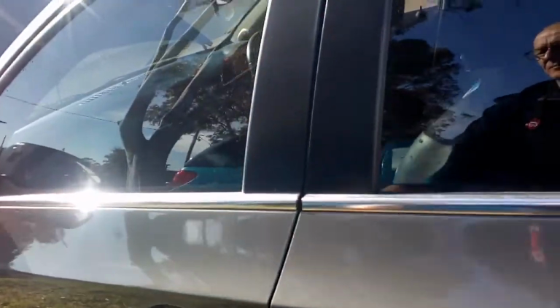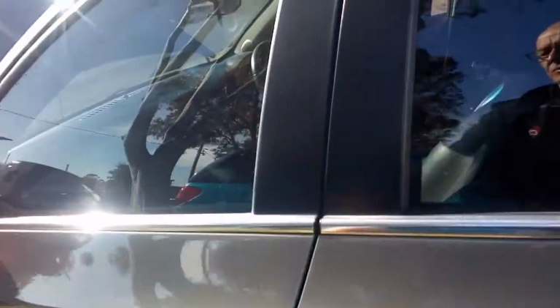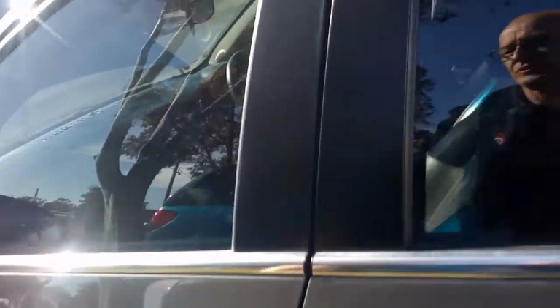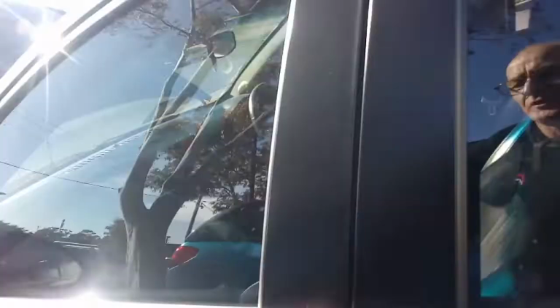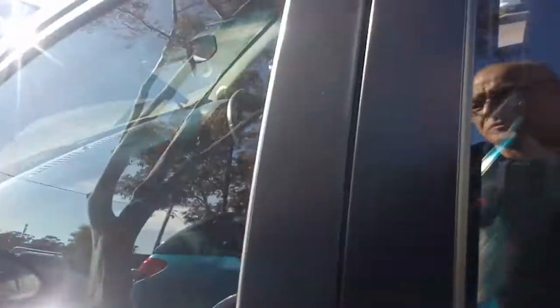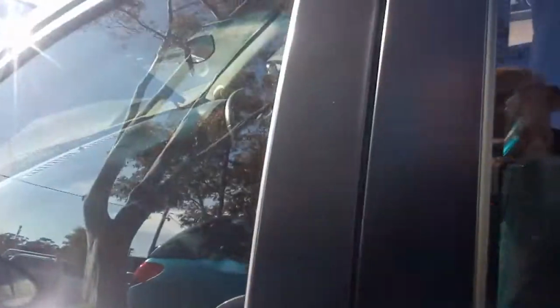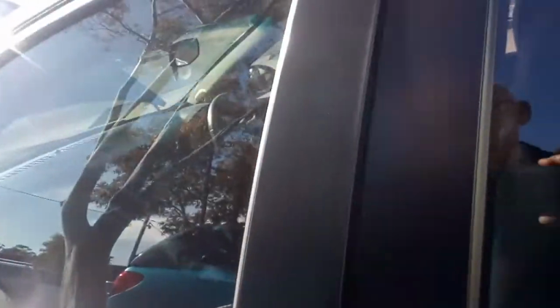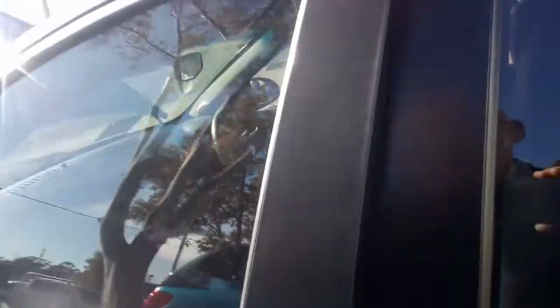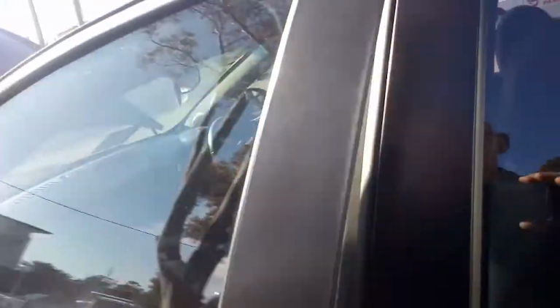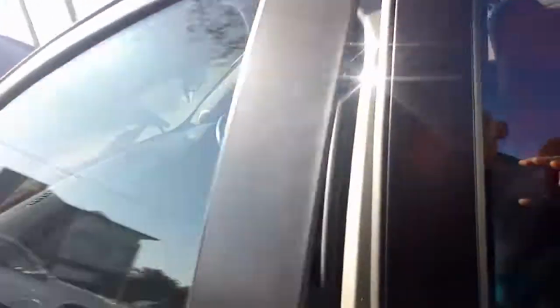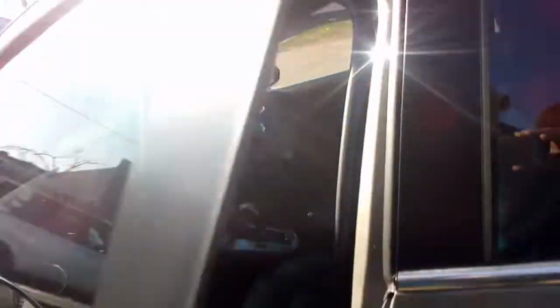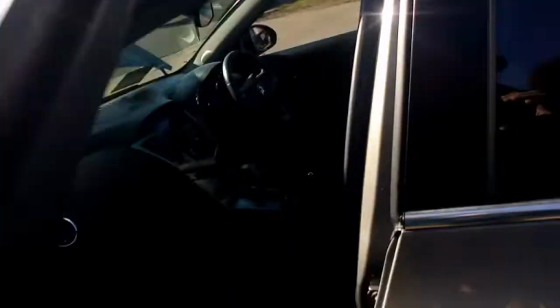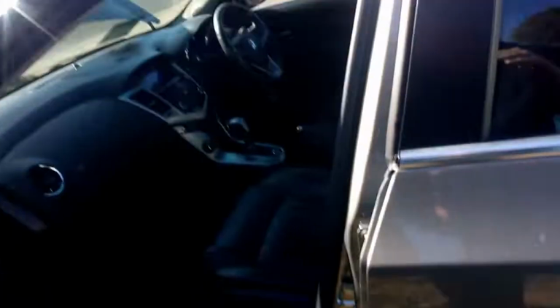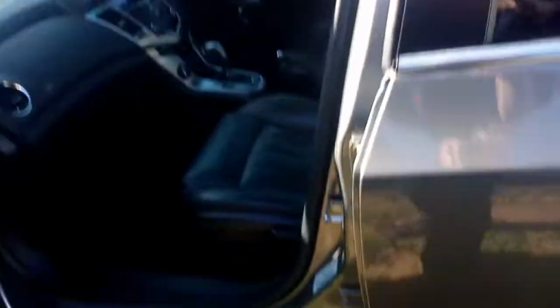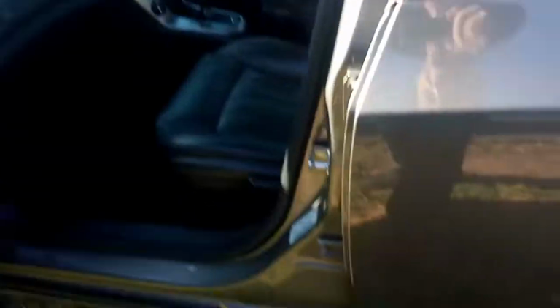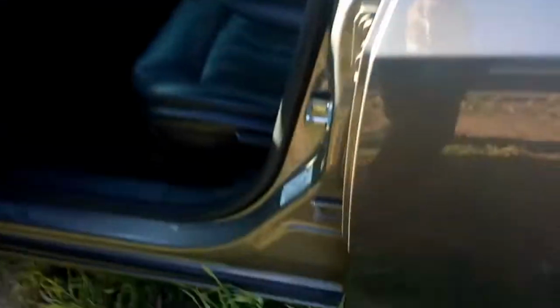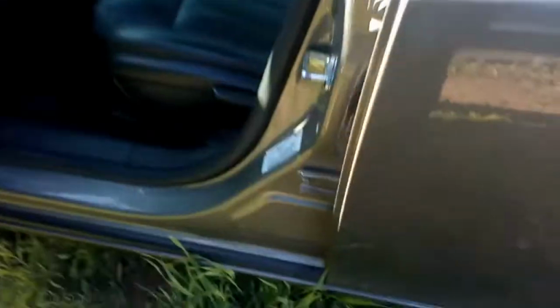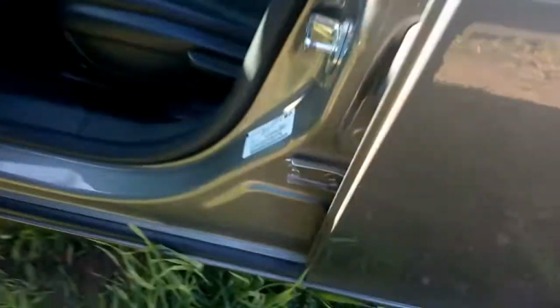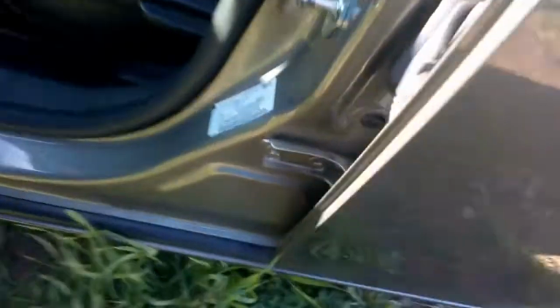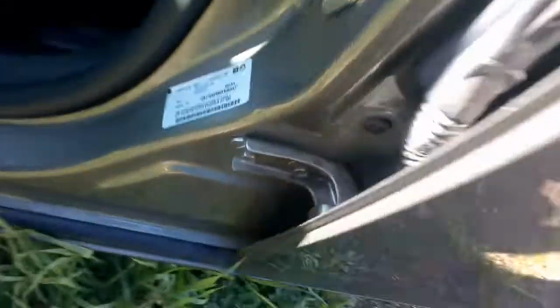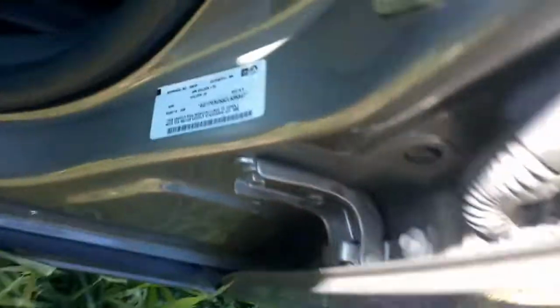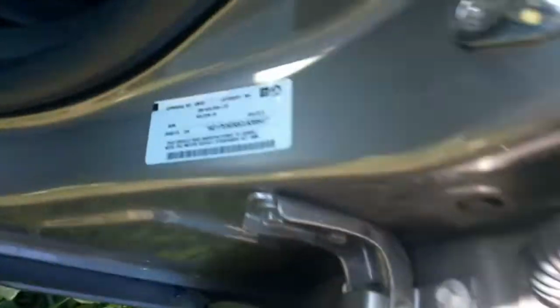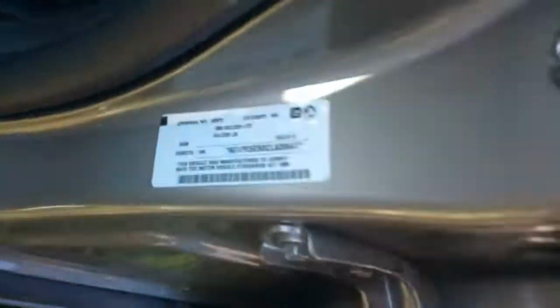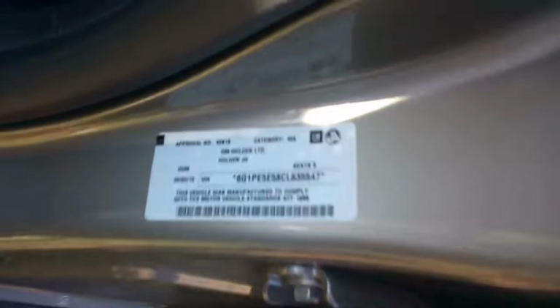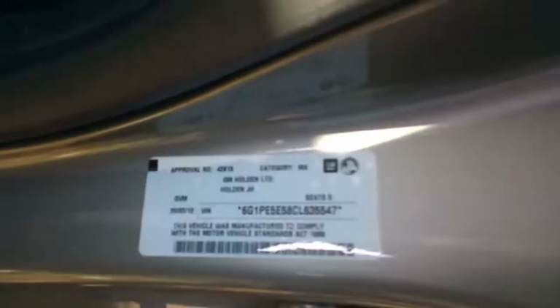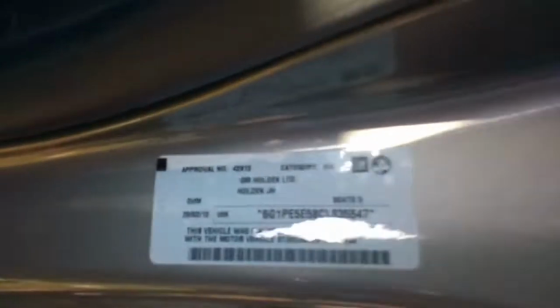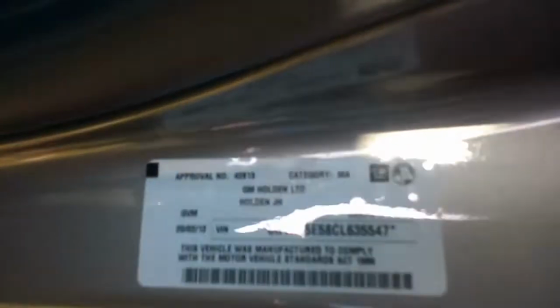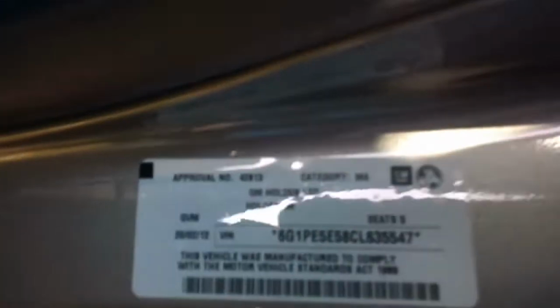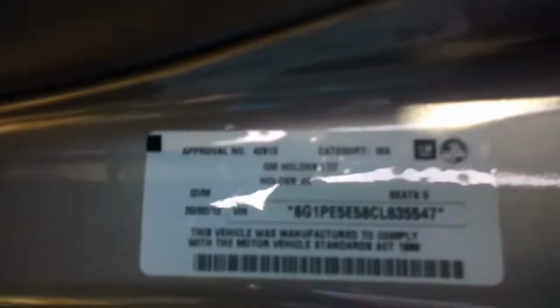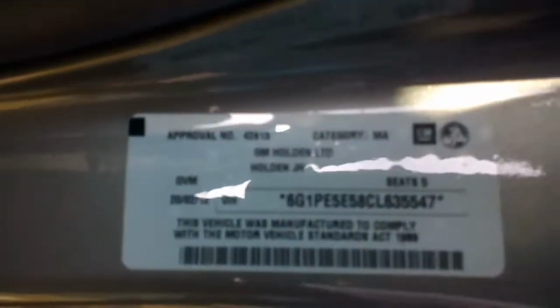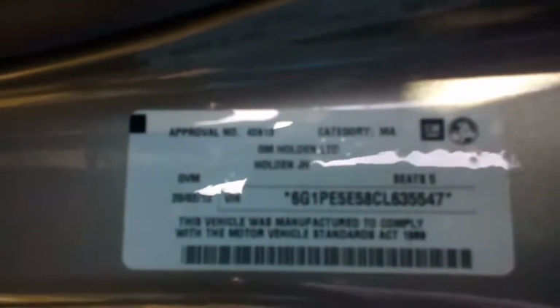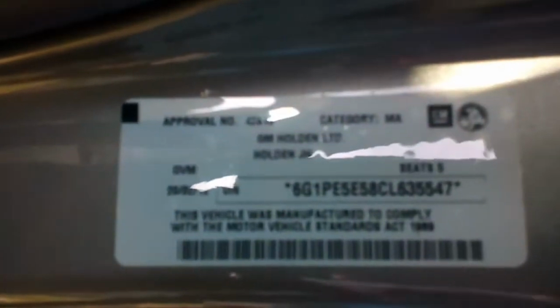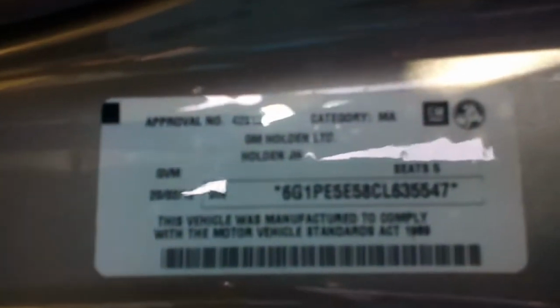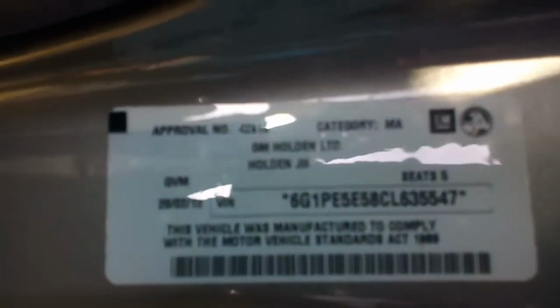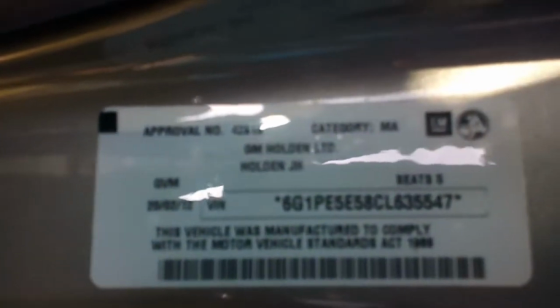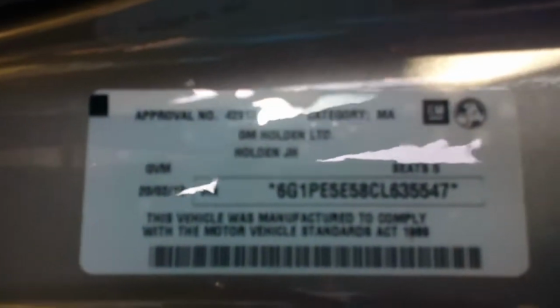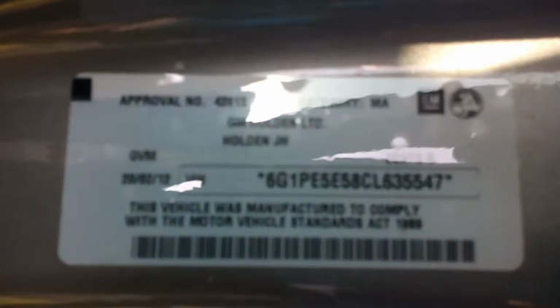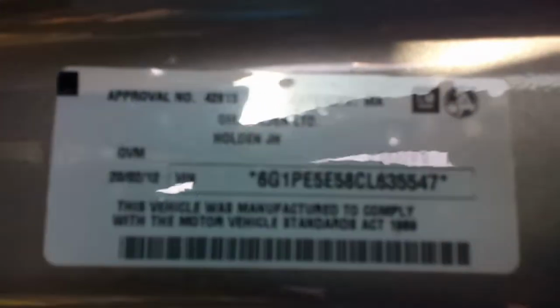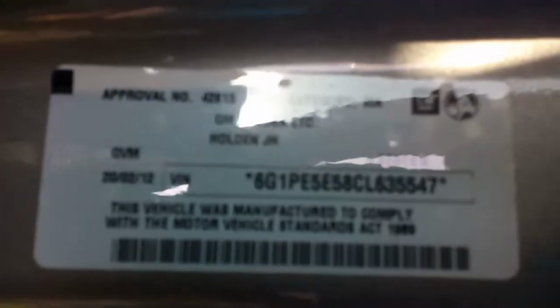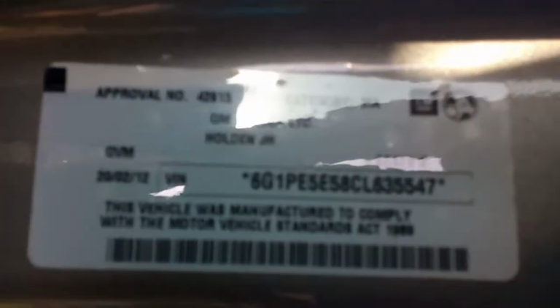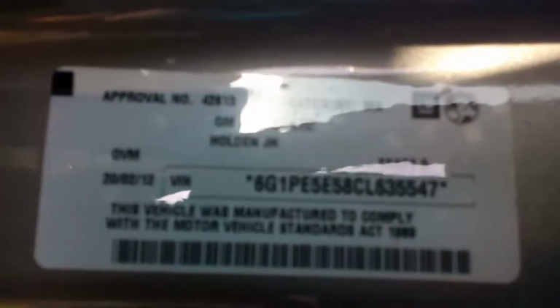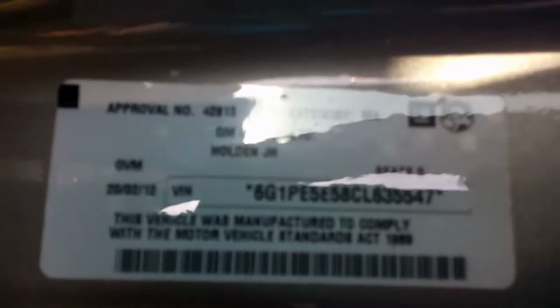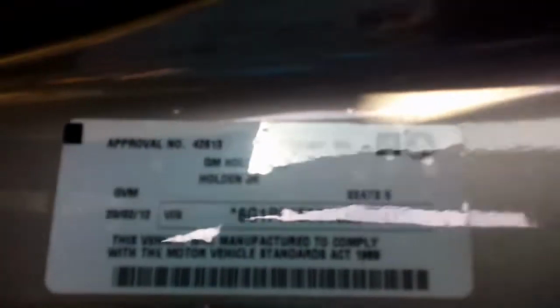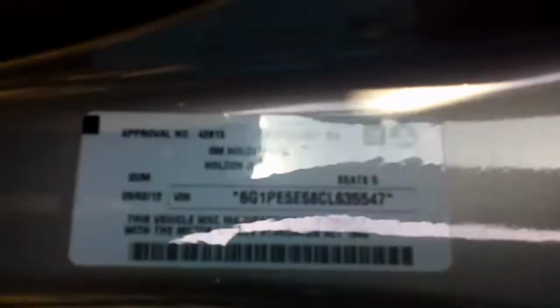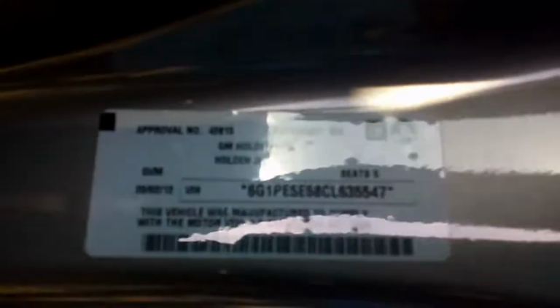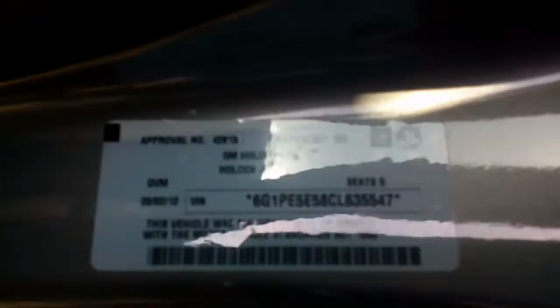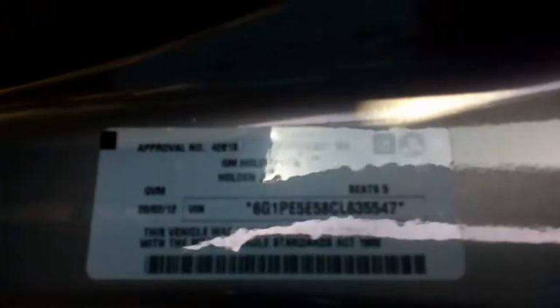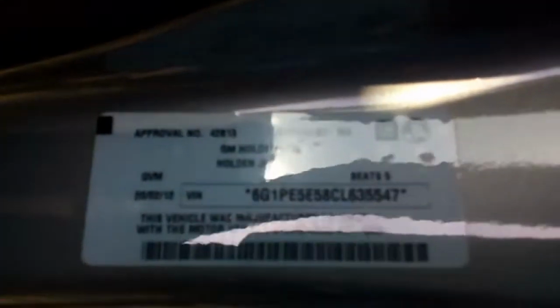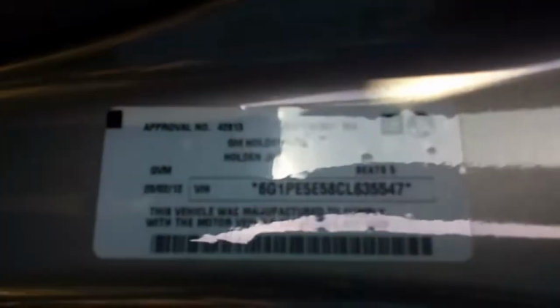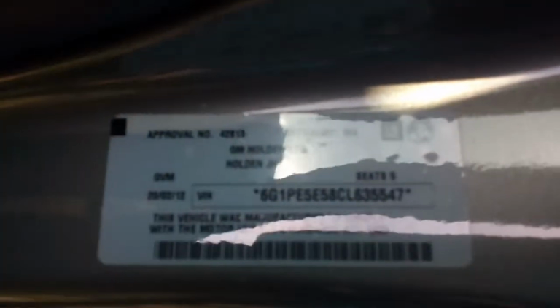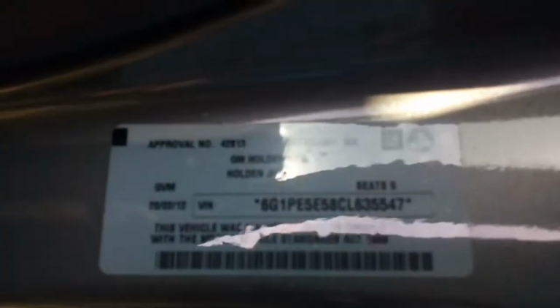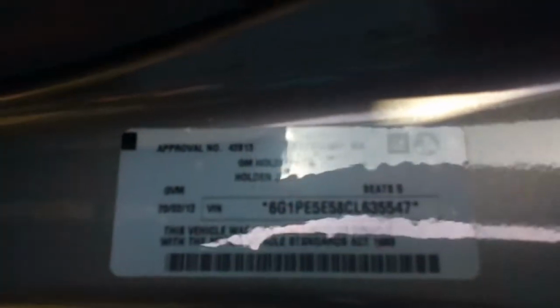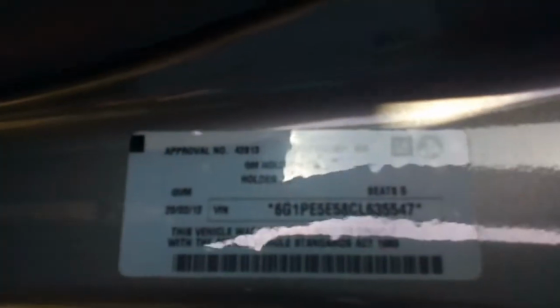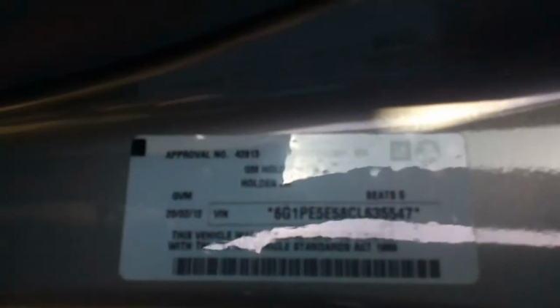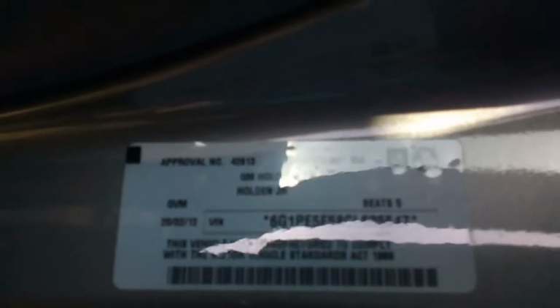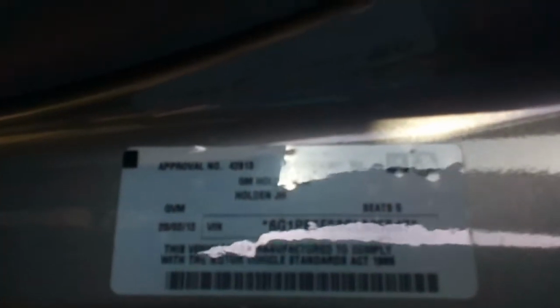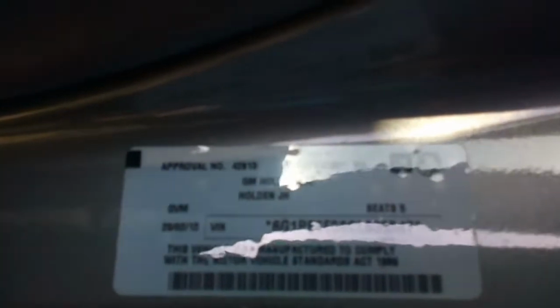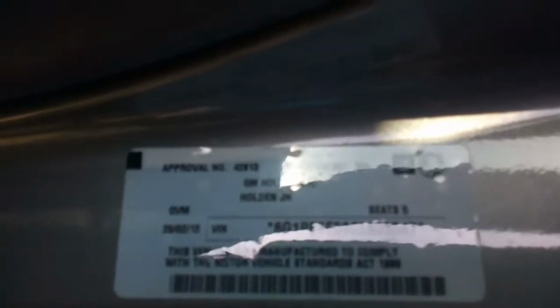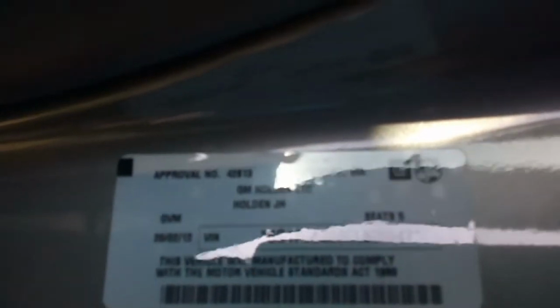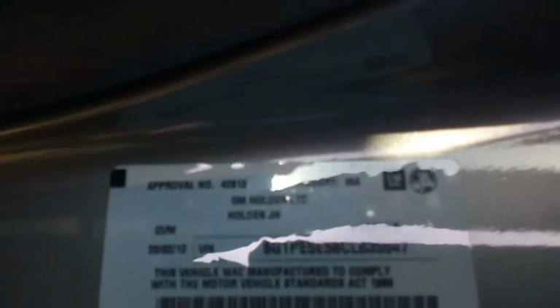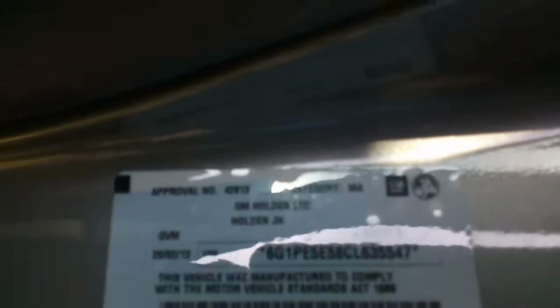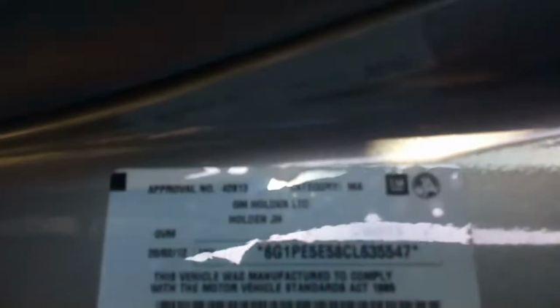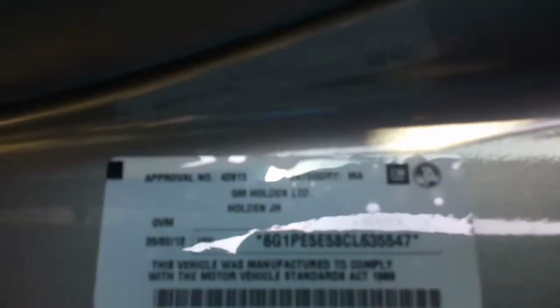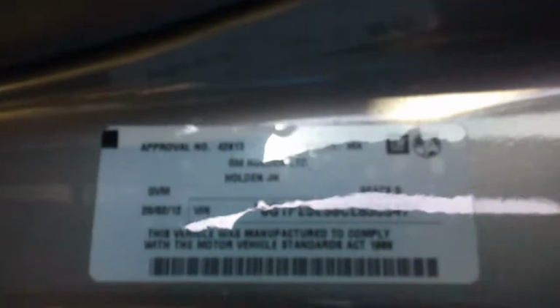Compliance plate down here. What does that say? 22nd of September 2012.